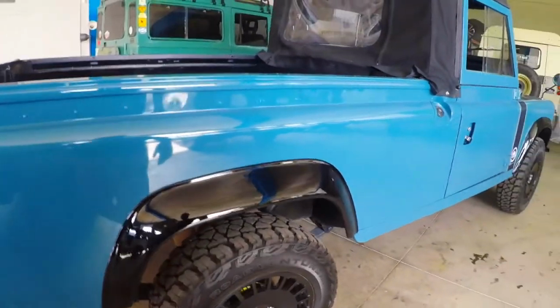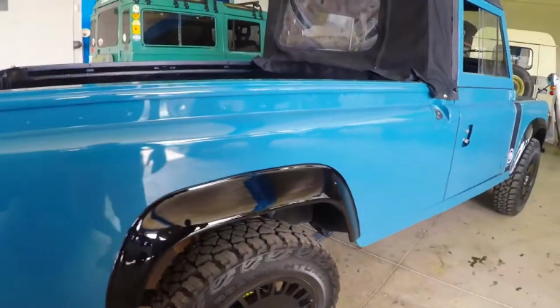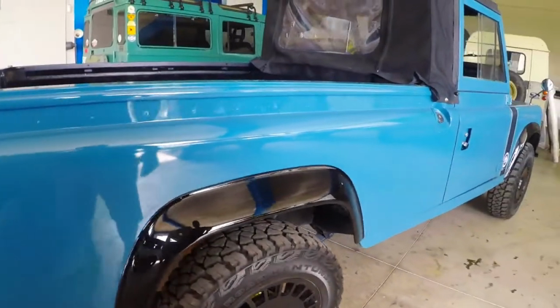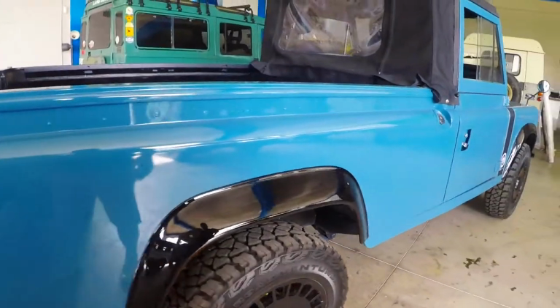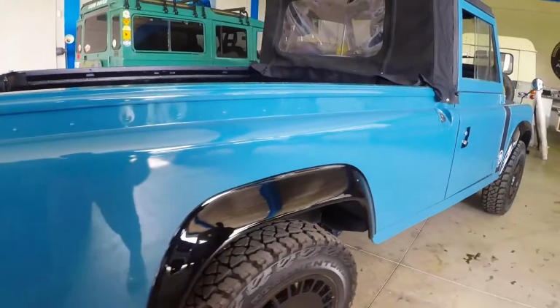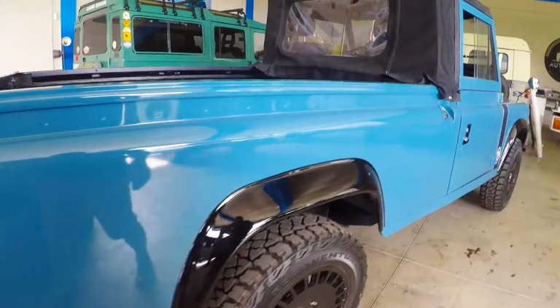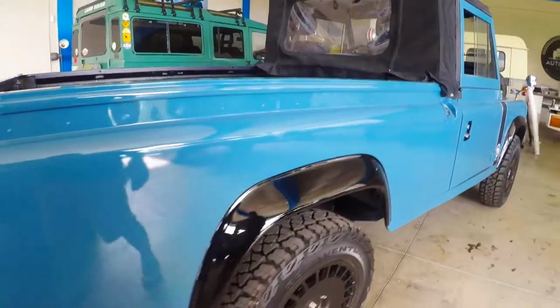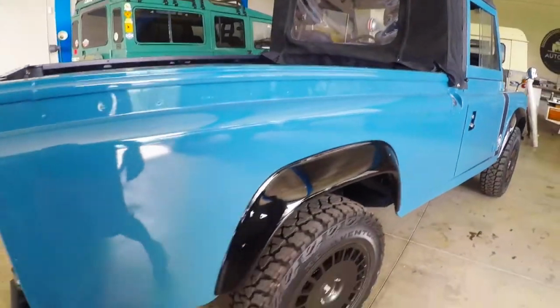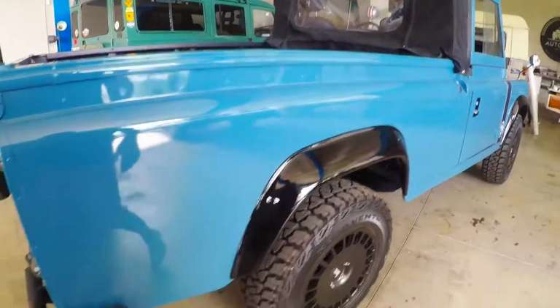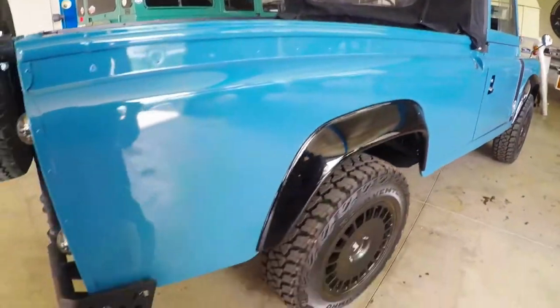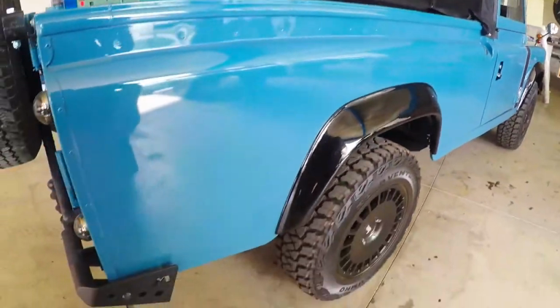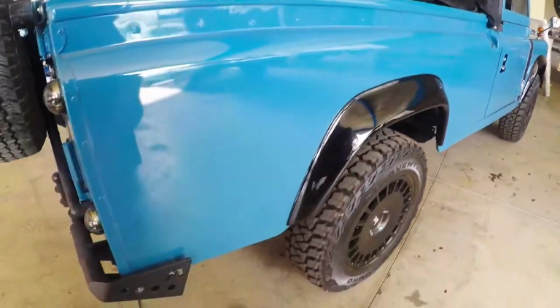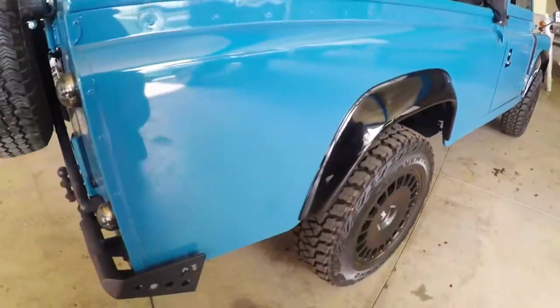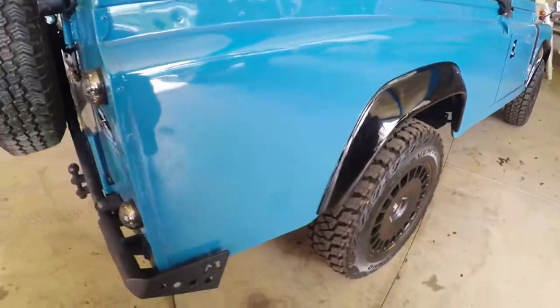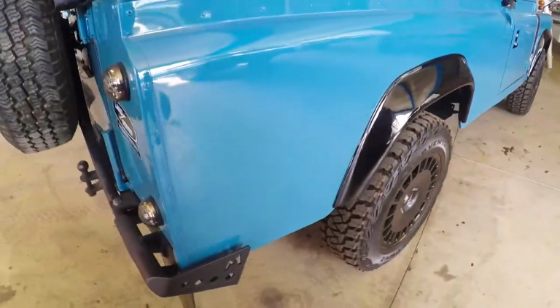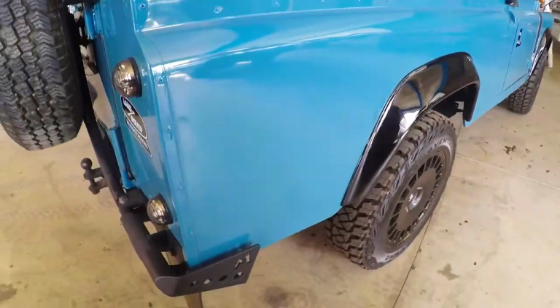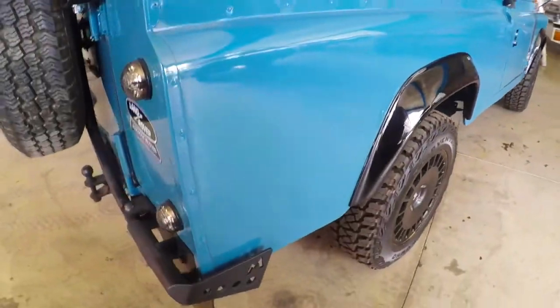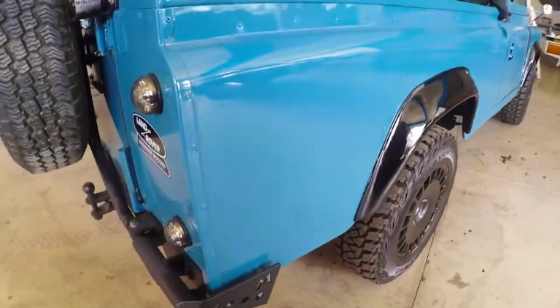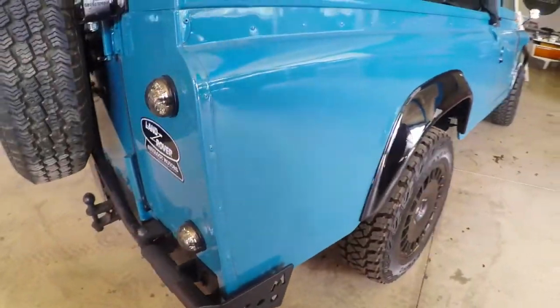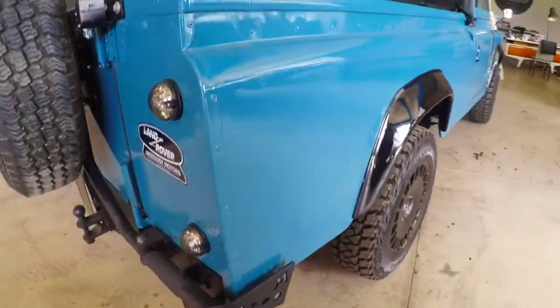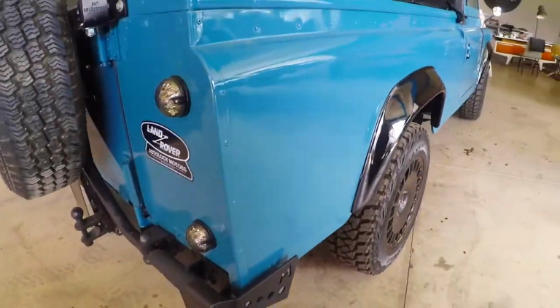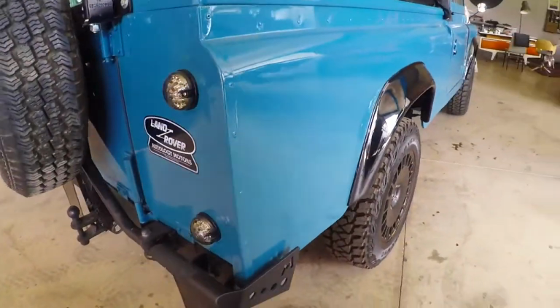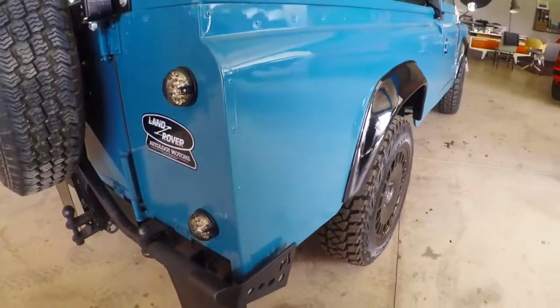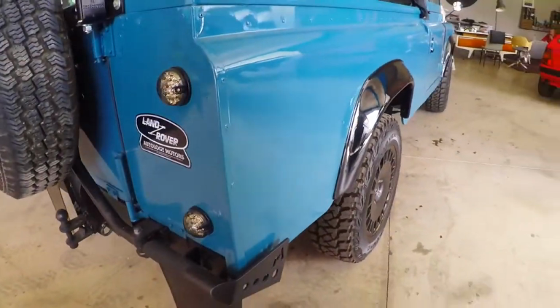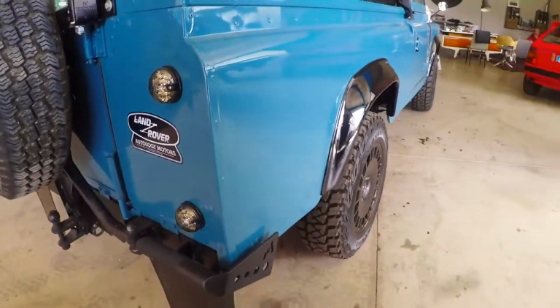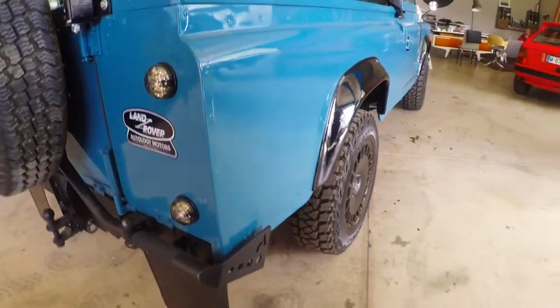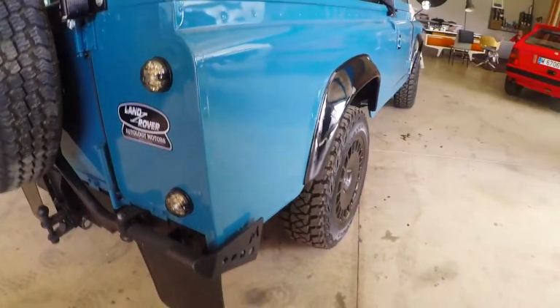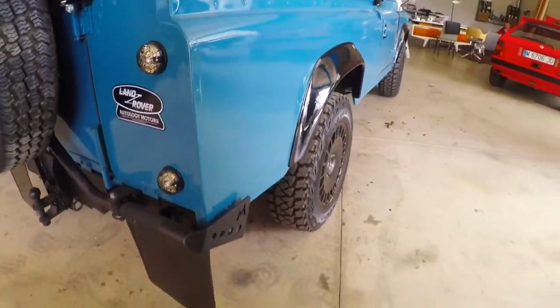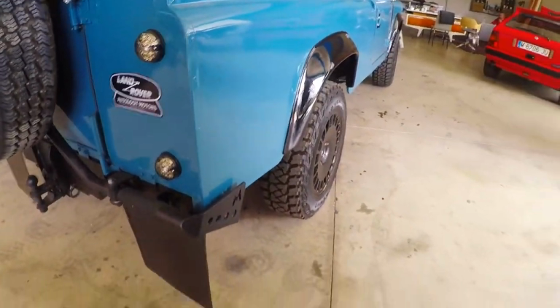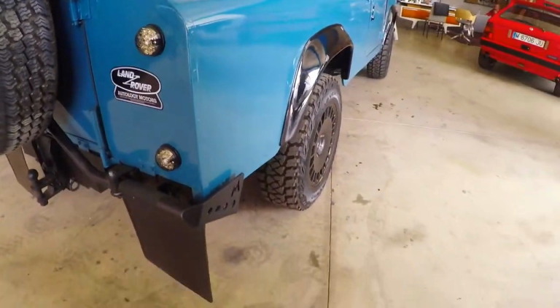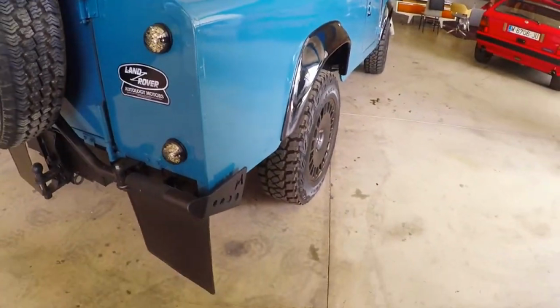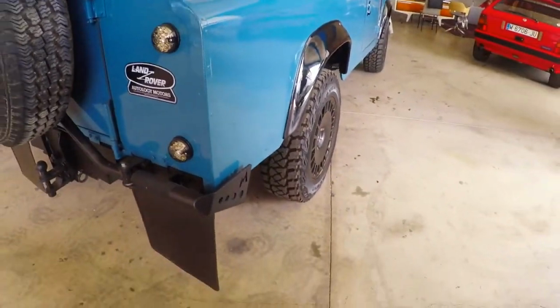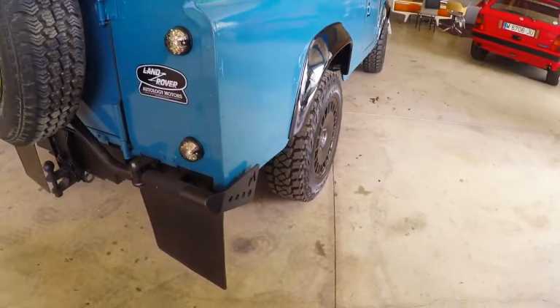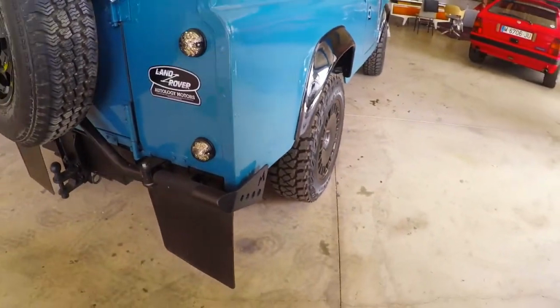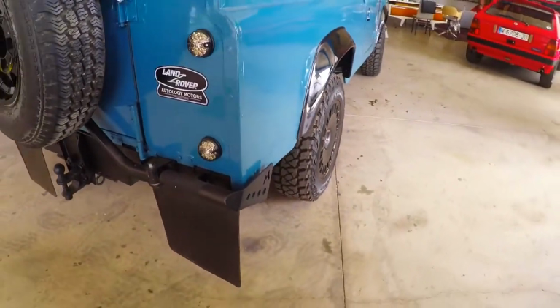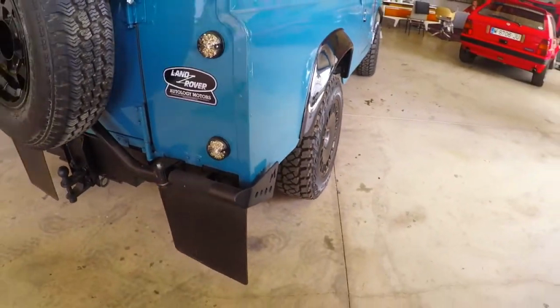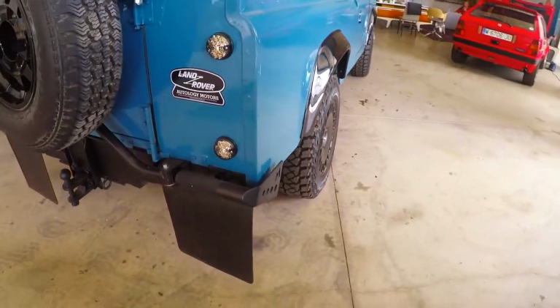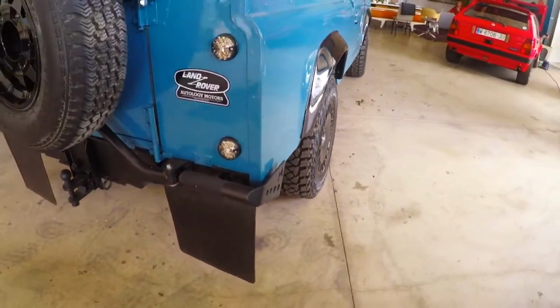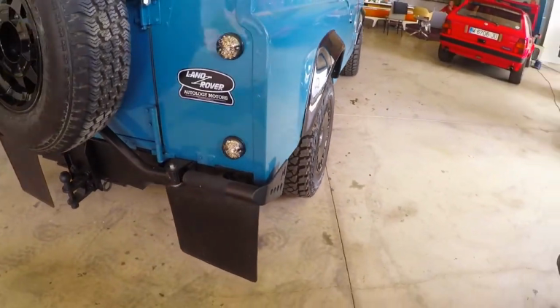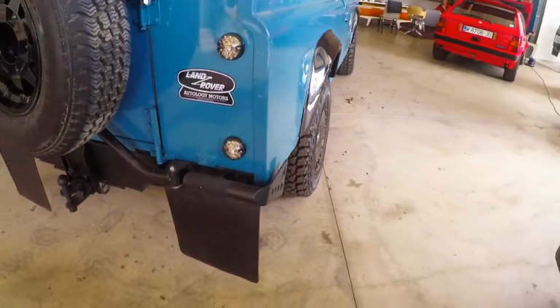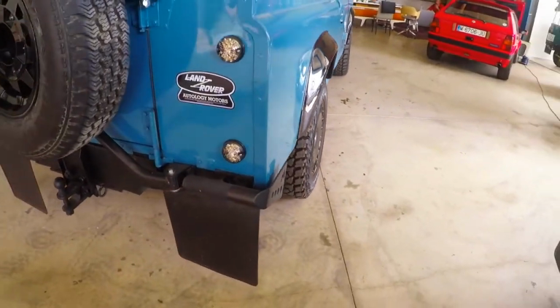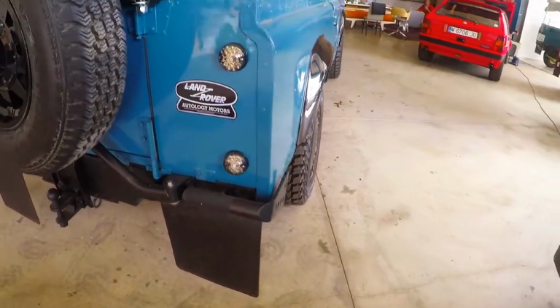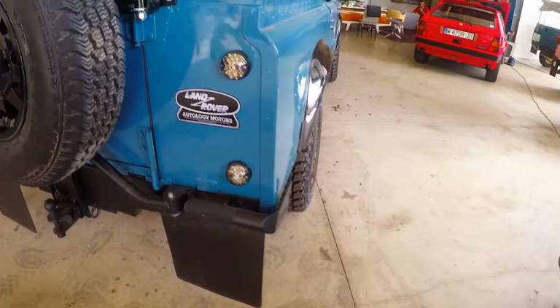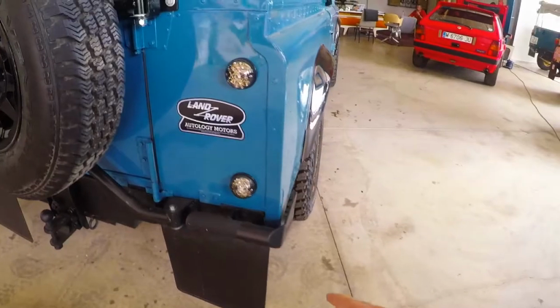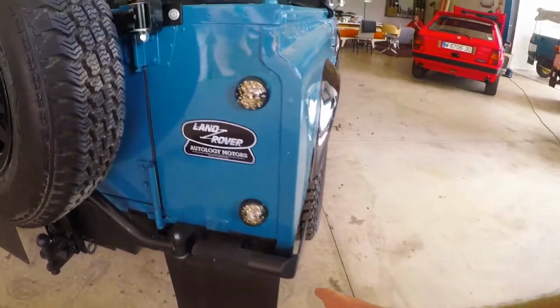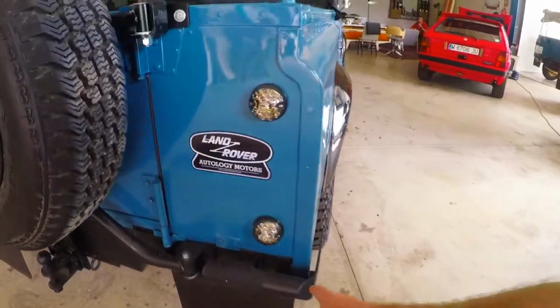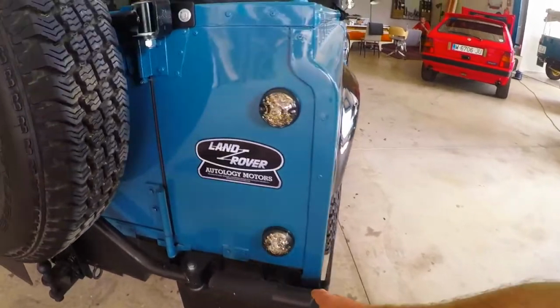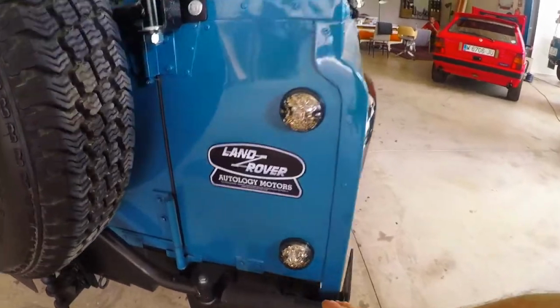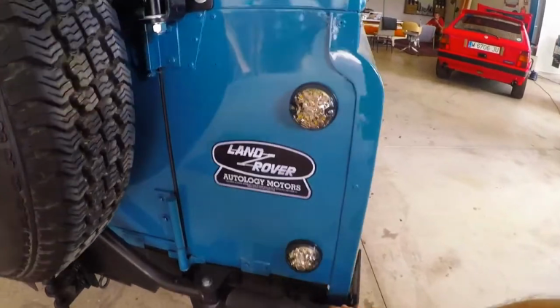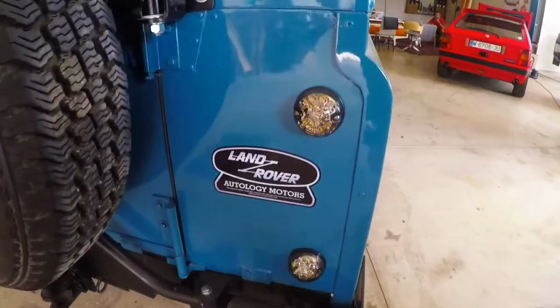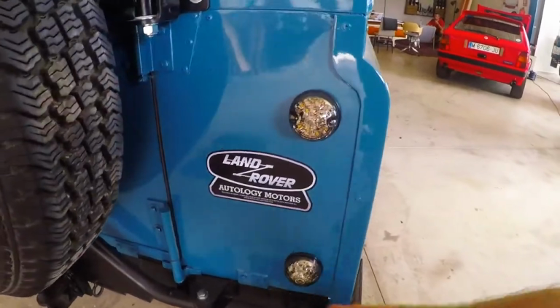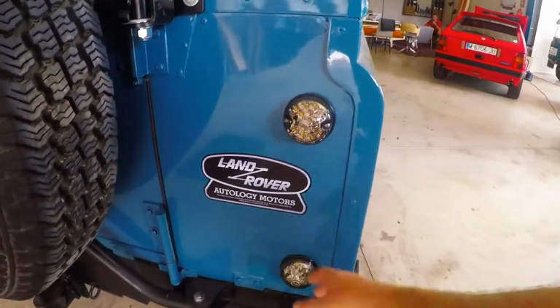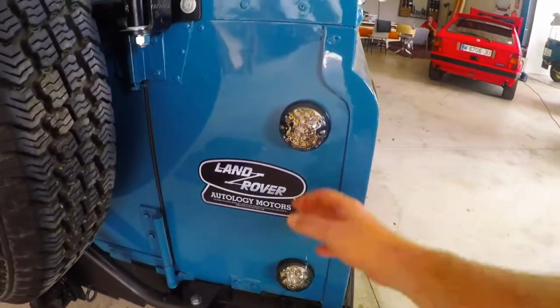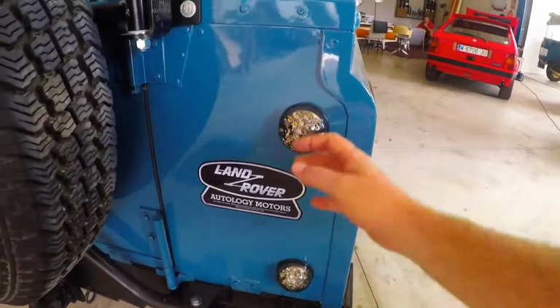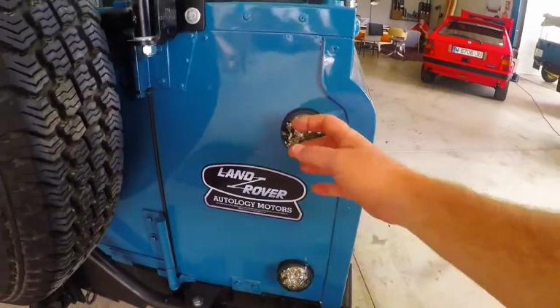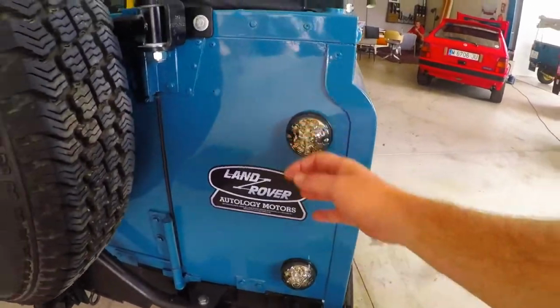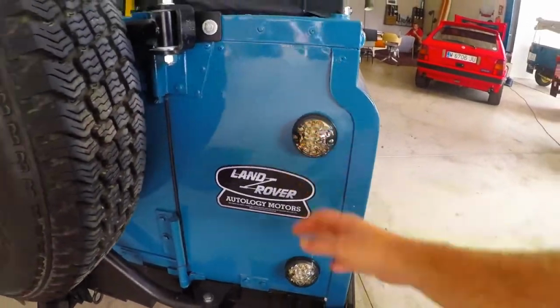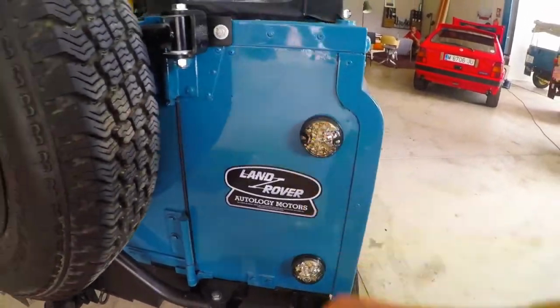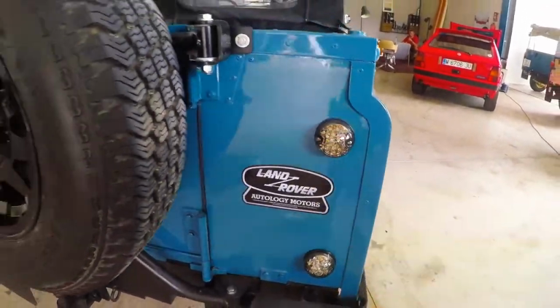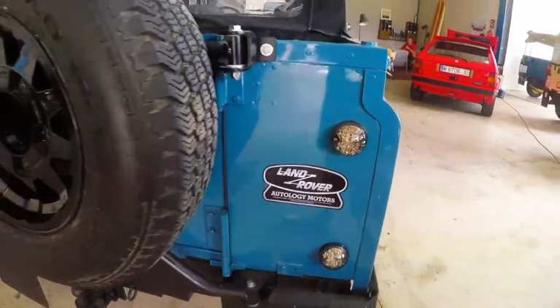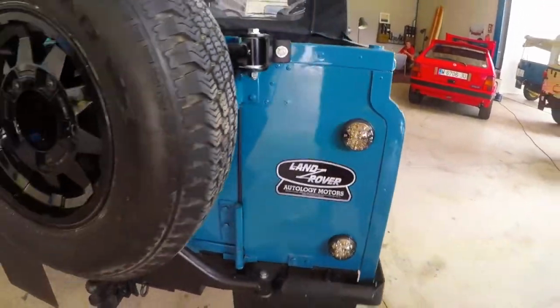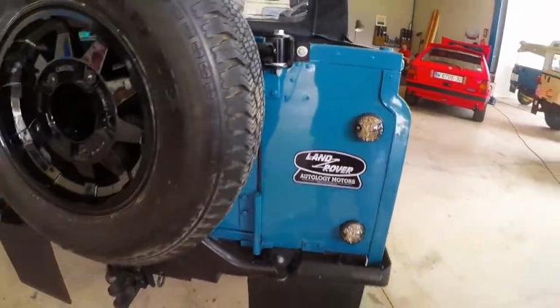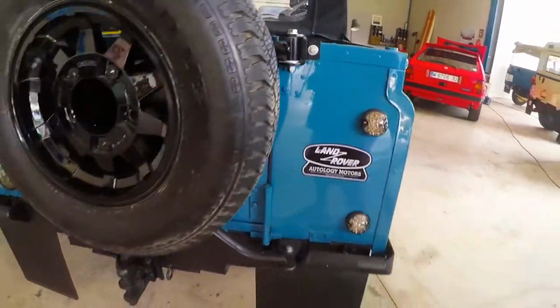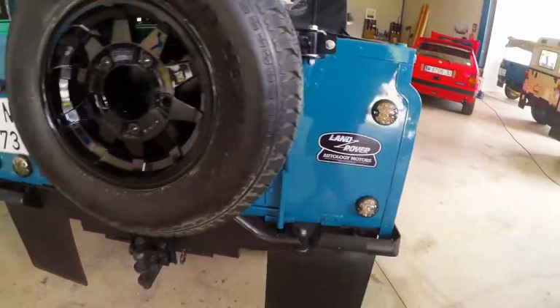Extremely rust free, very, very clean. Short bumpers and LED lights.